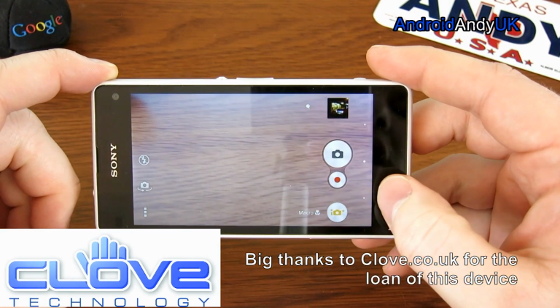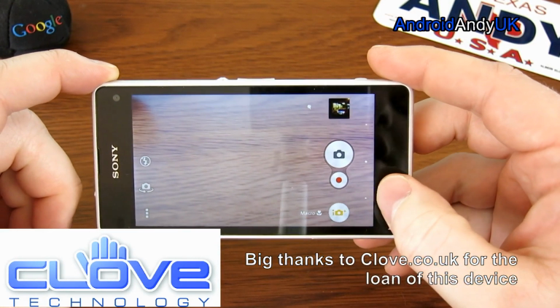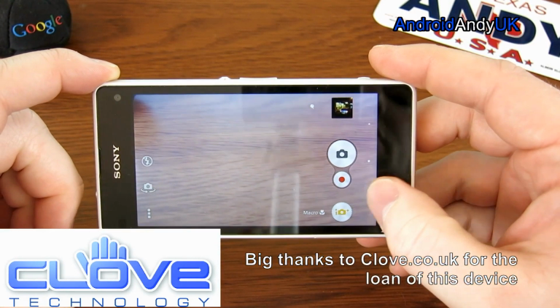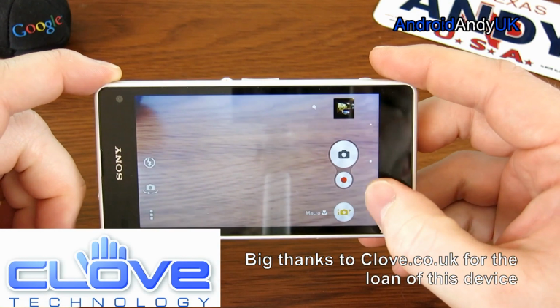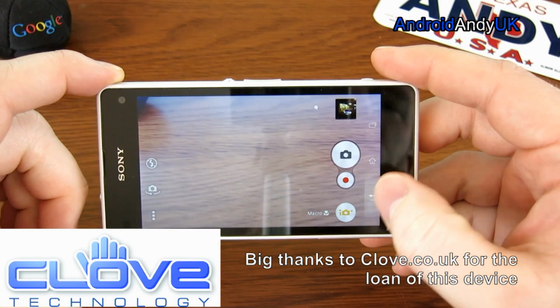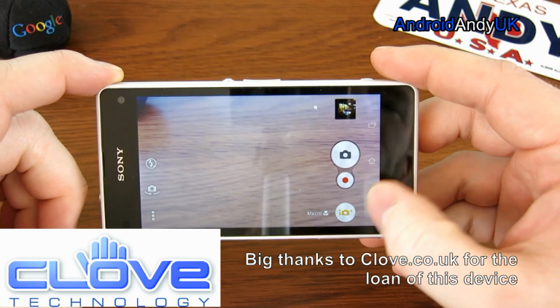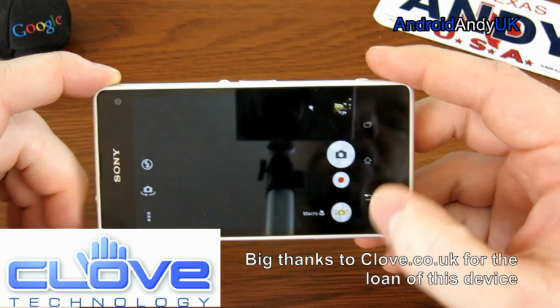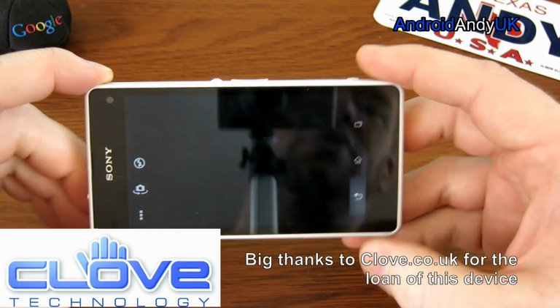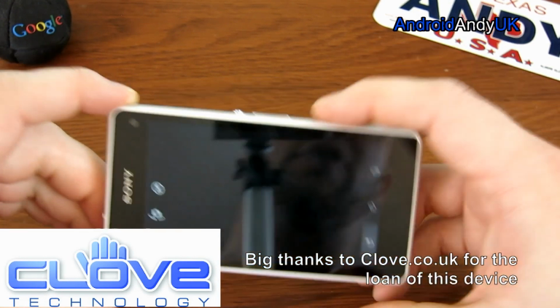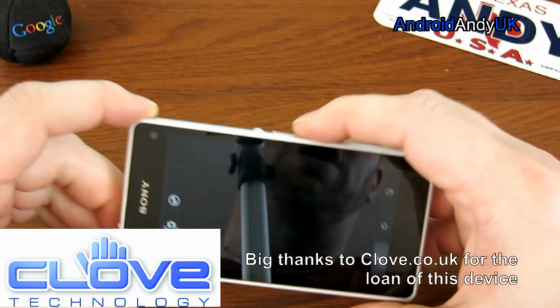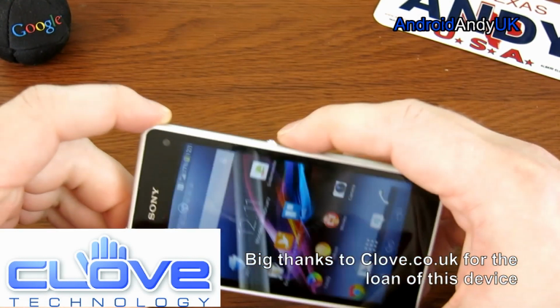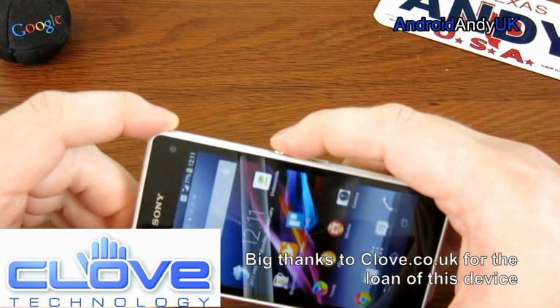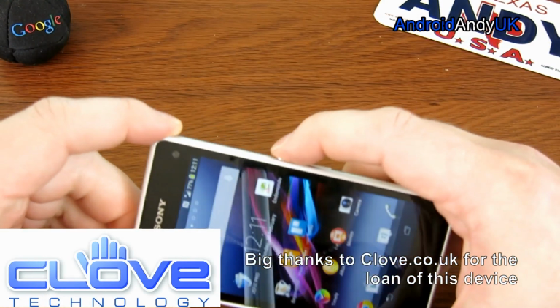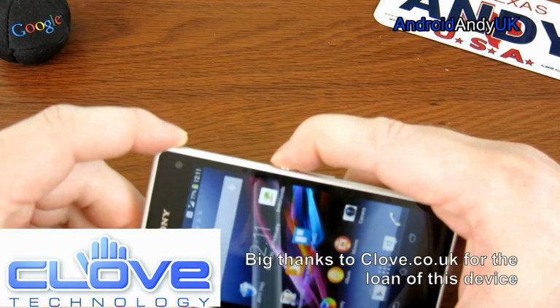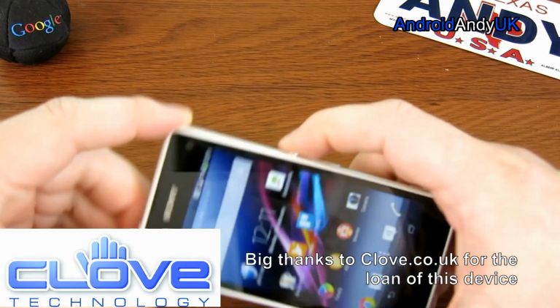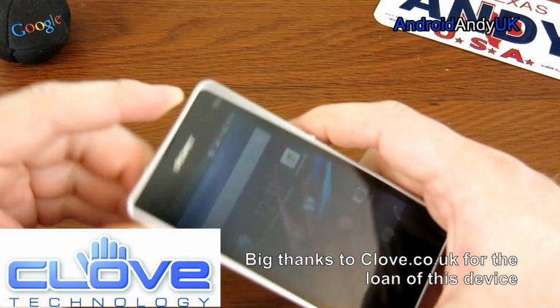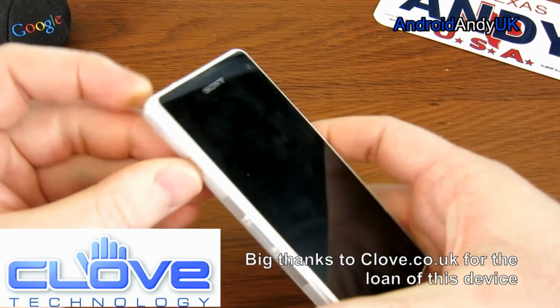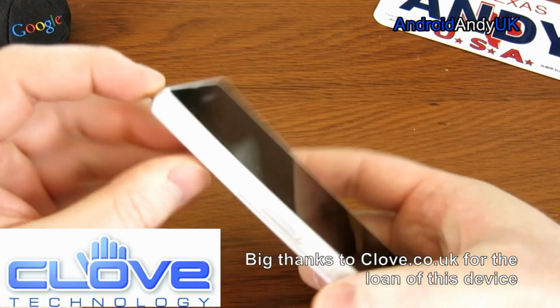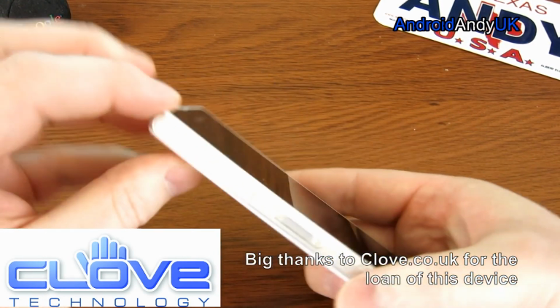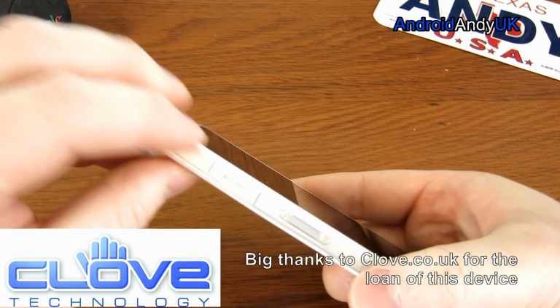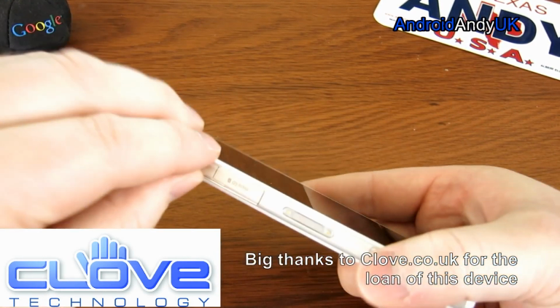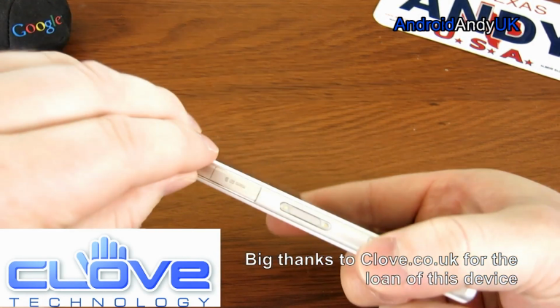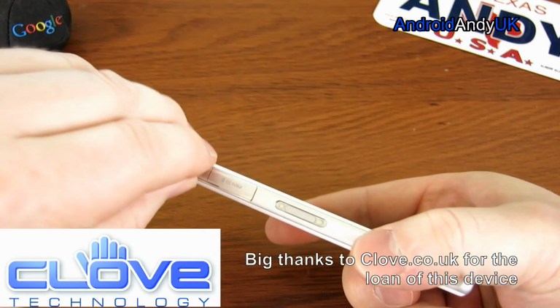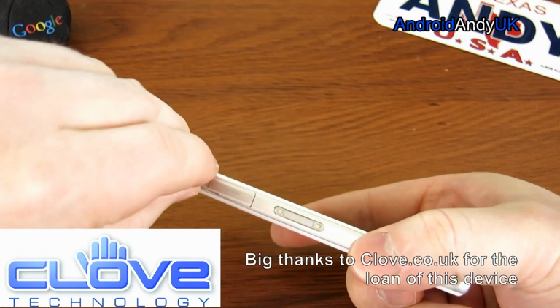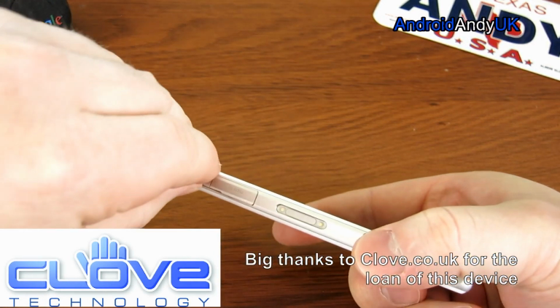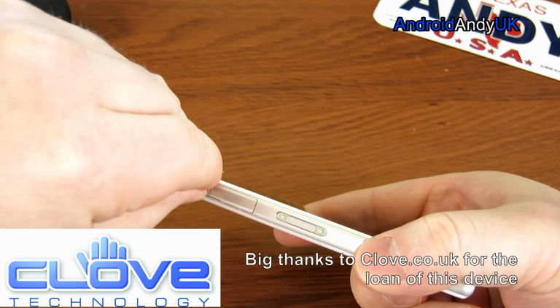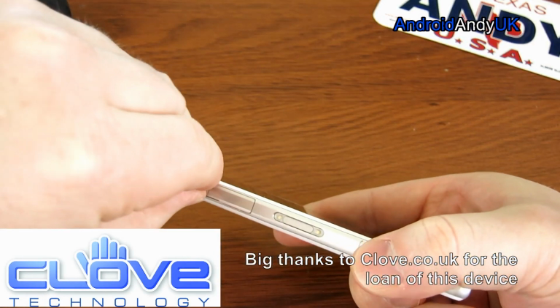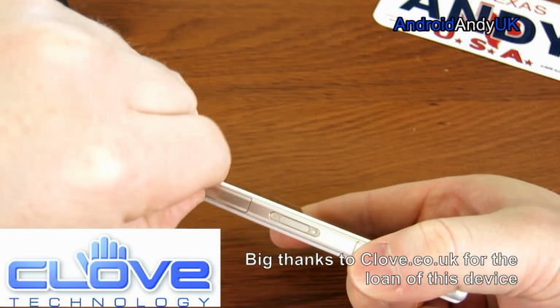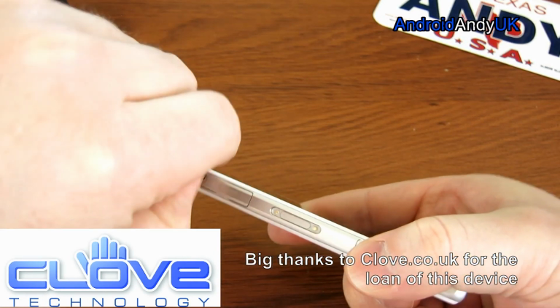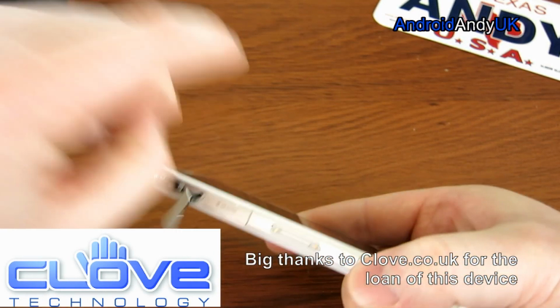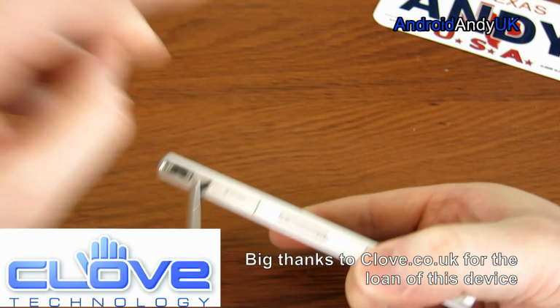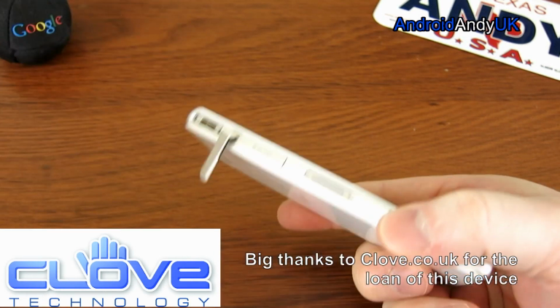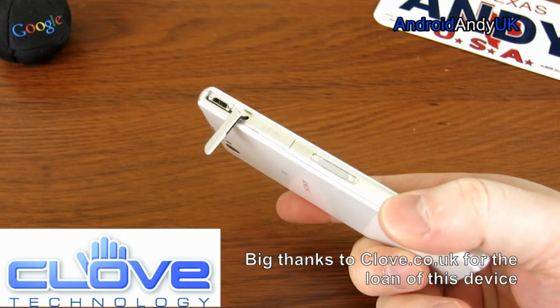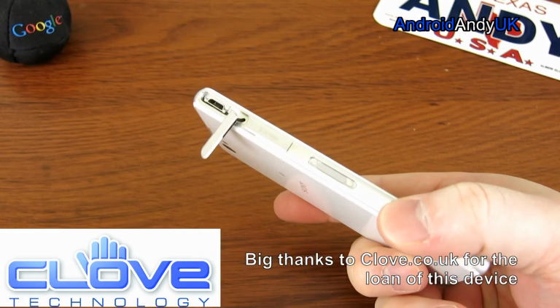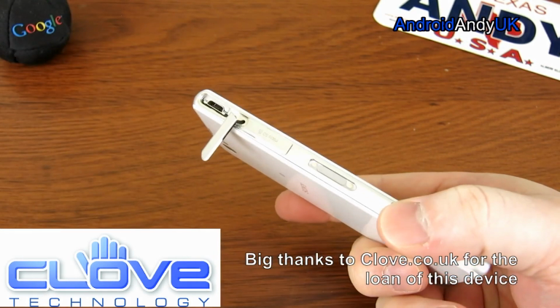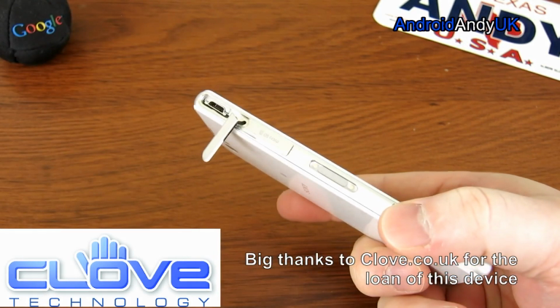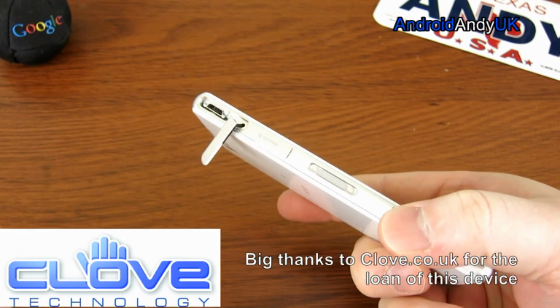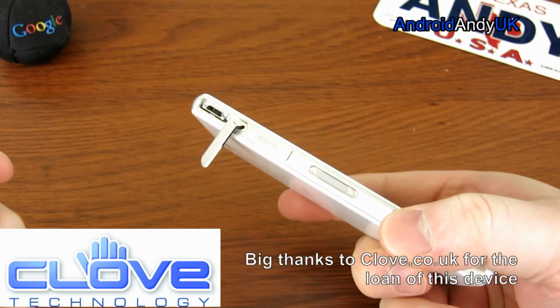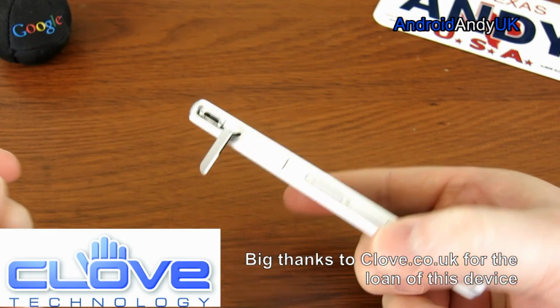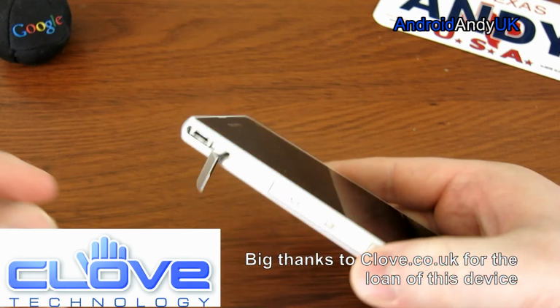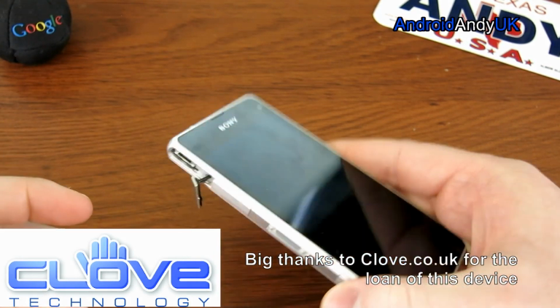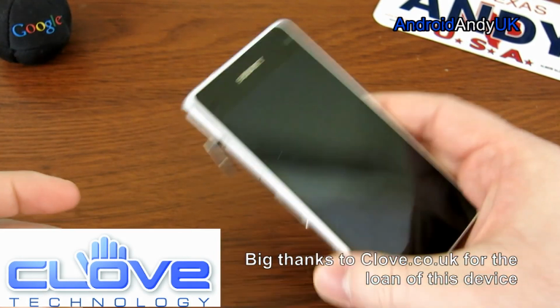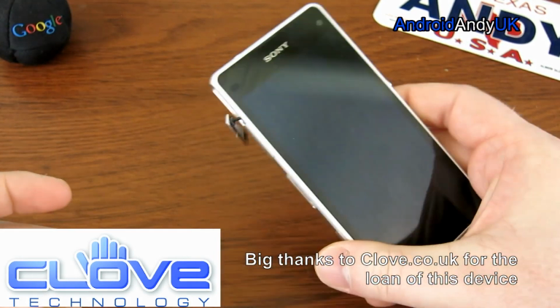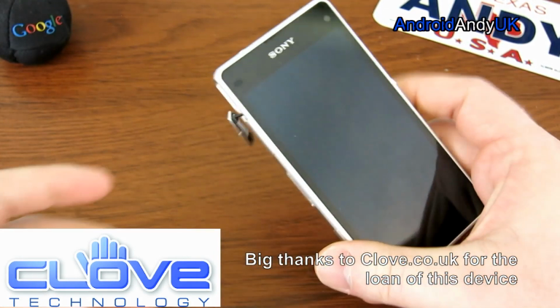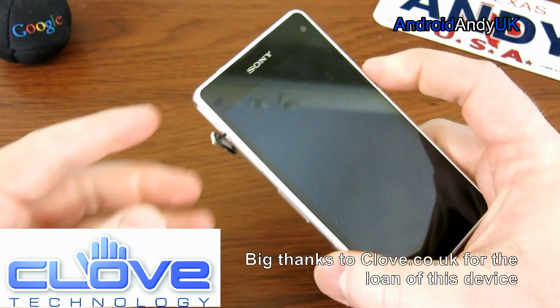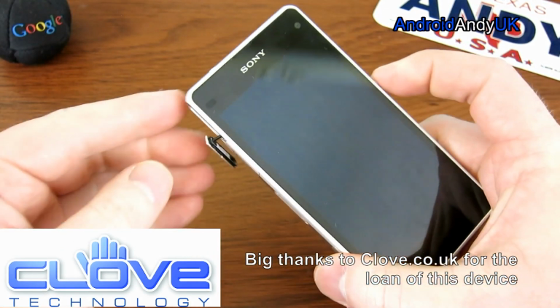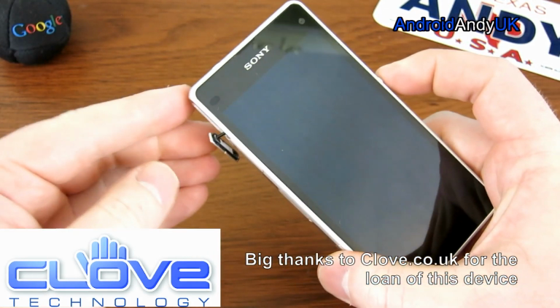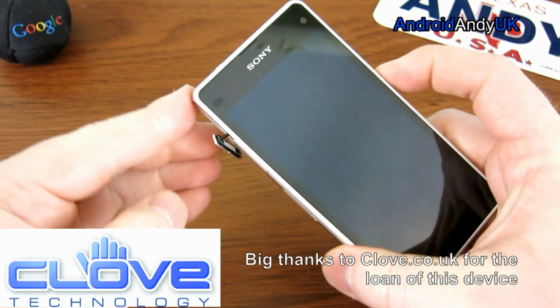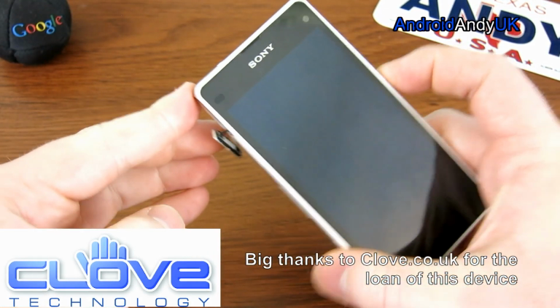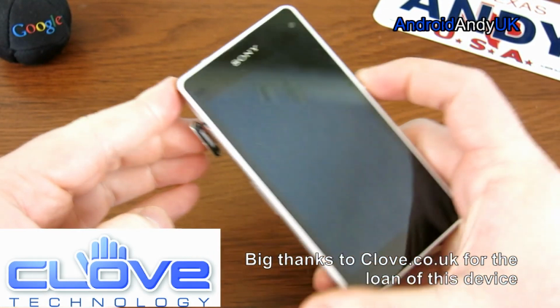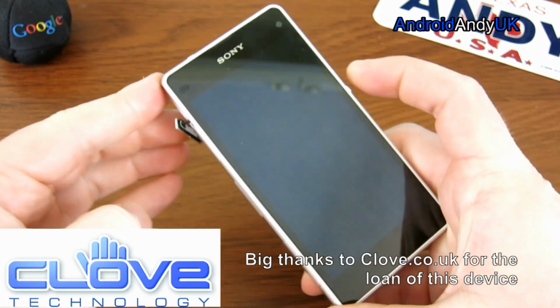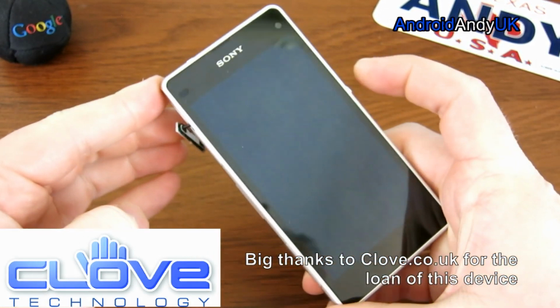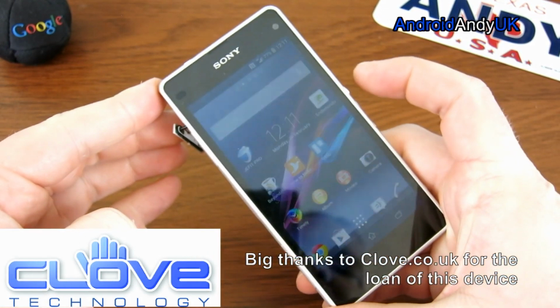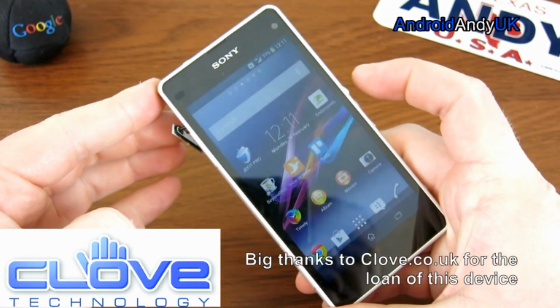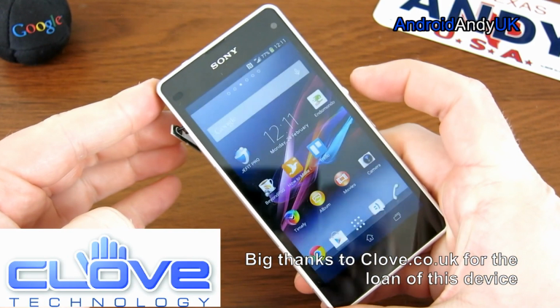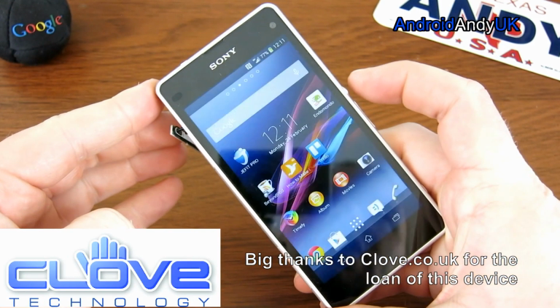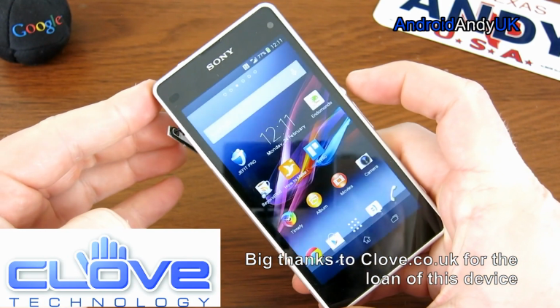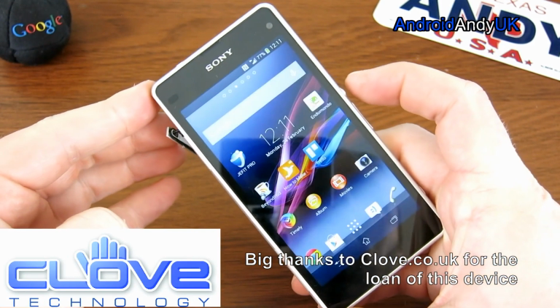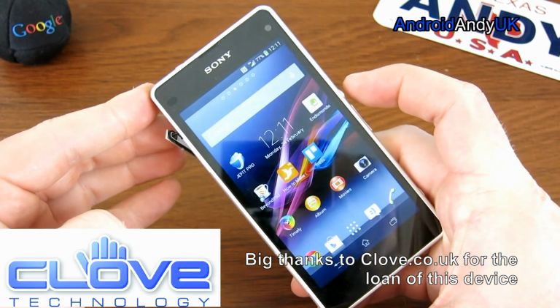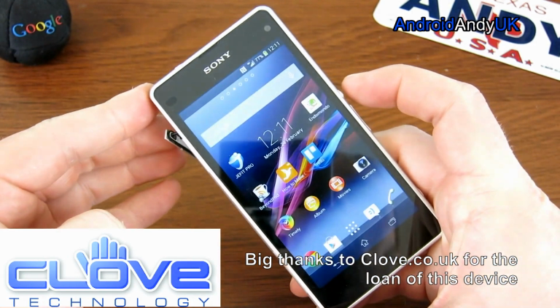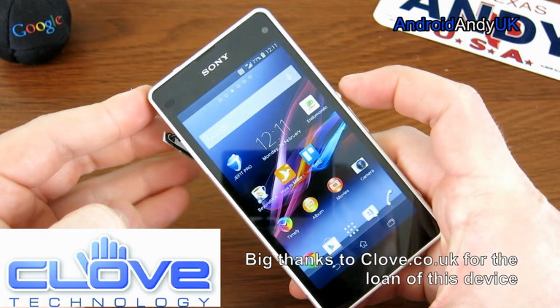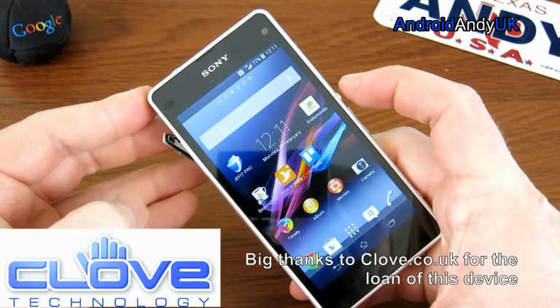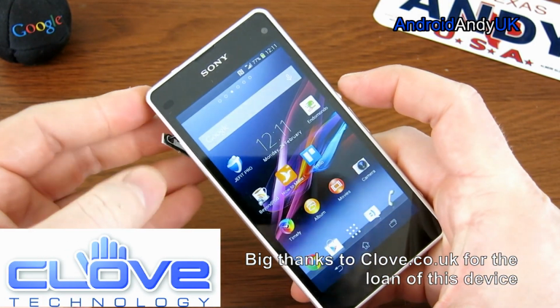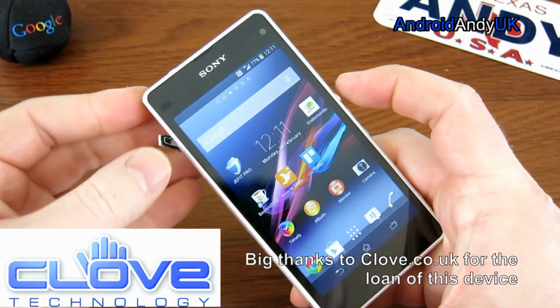It is waterproof. You get warnings if you've been charging your device and the flap is open, but if you're not charging the device, no warning at all.